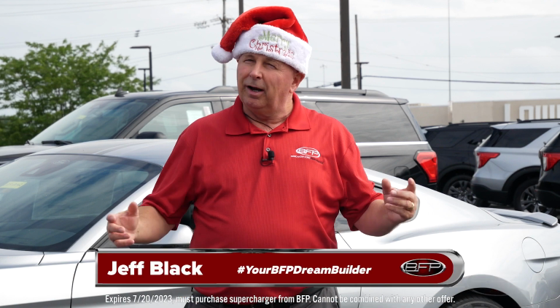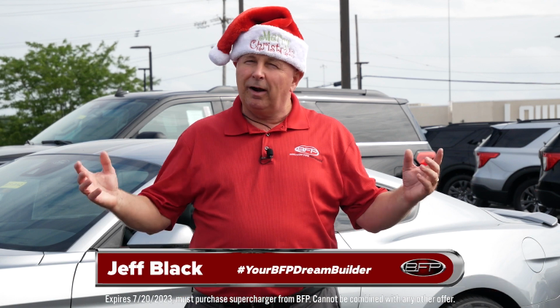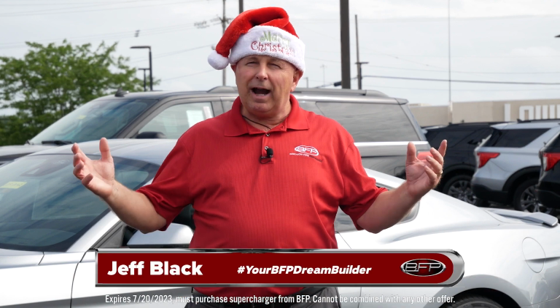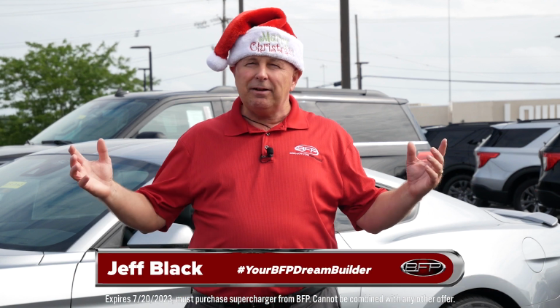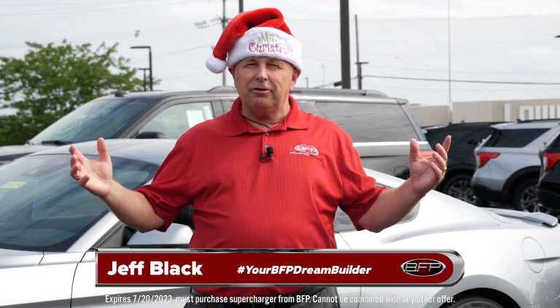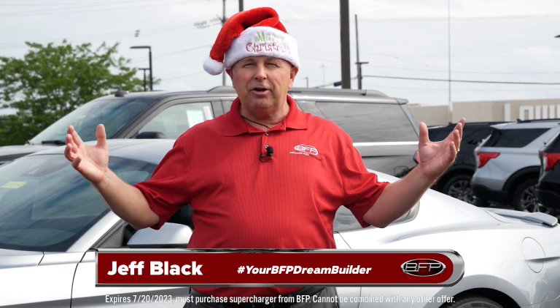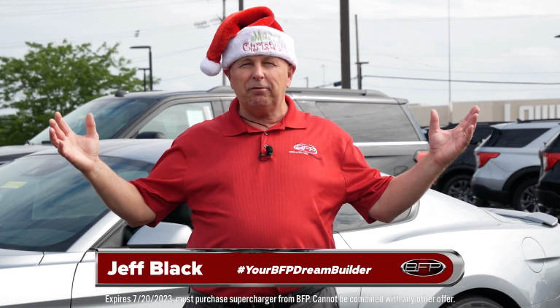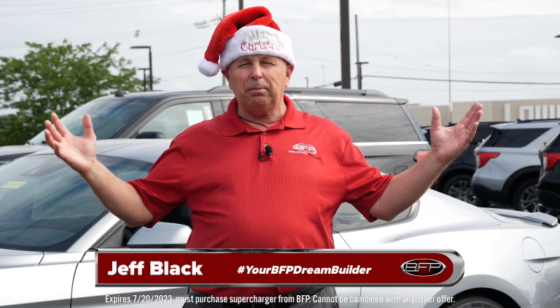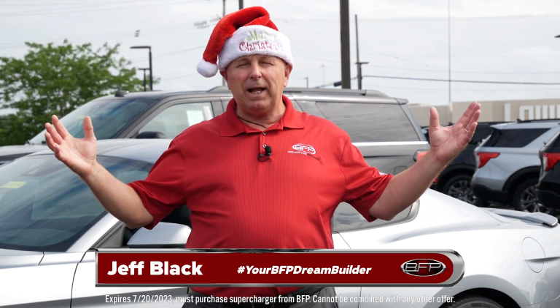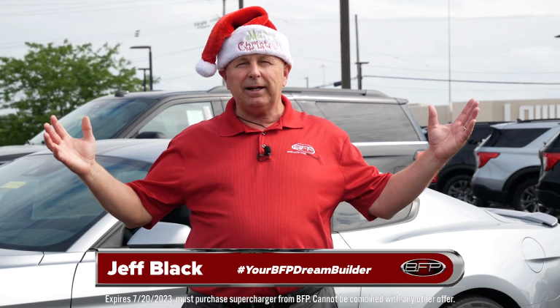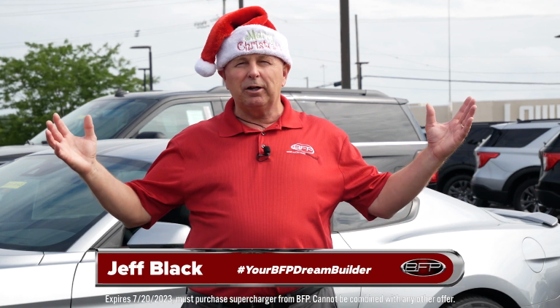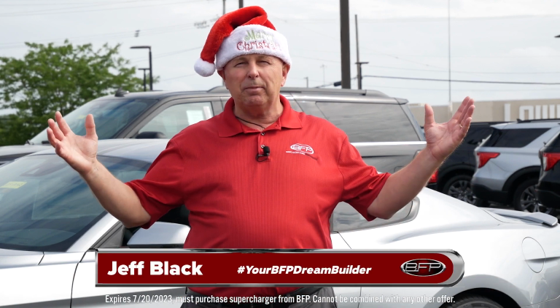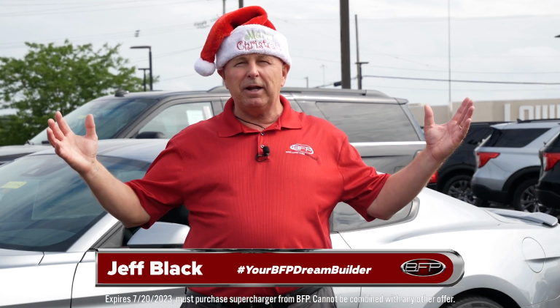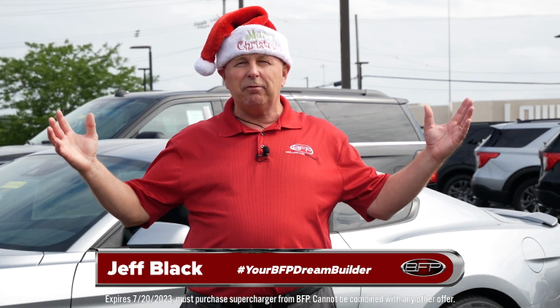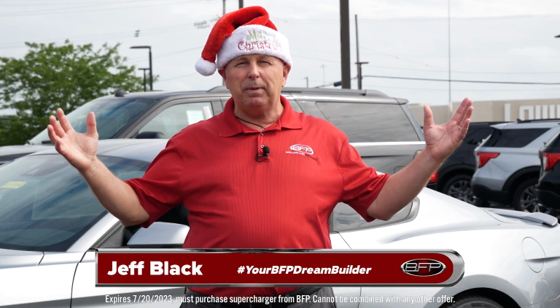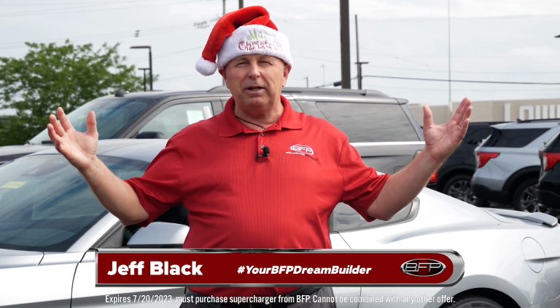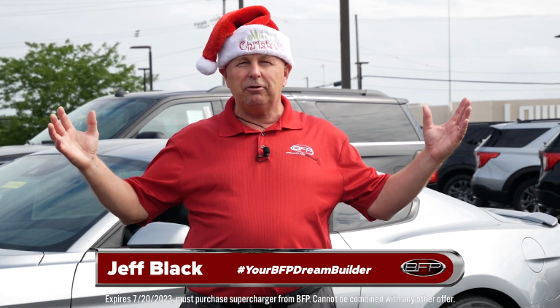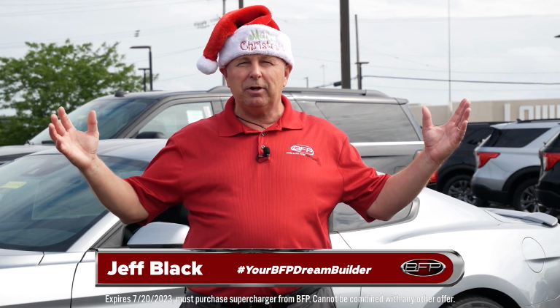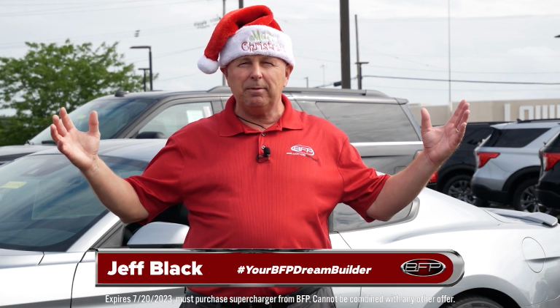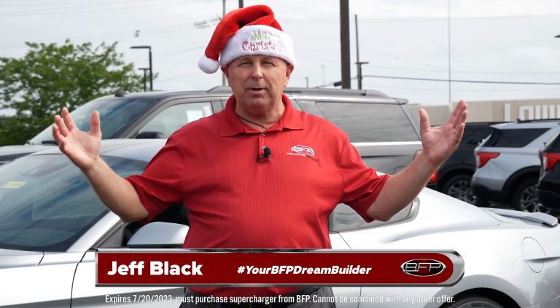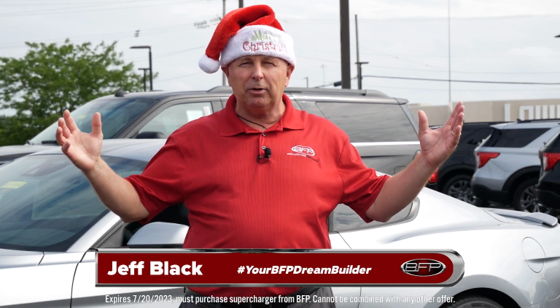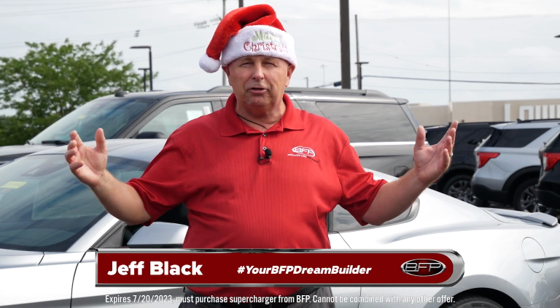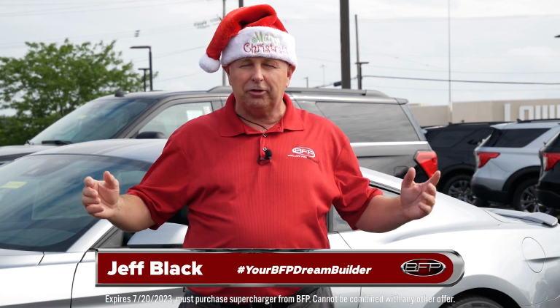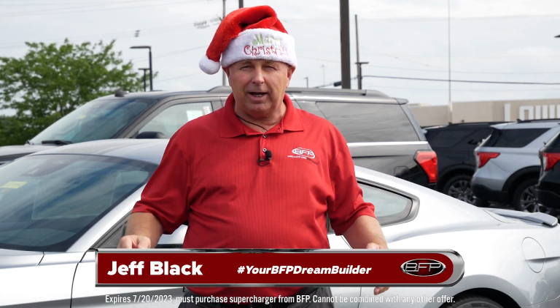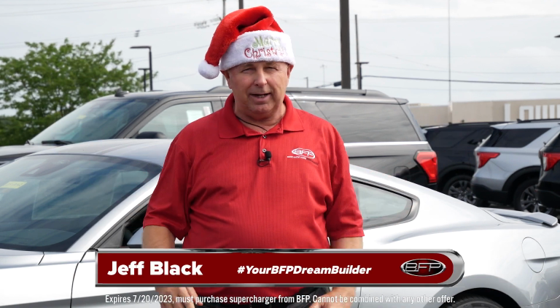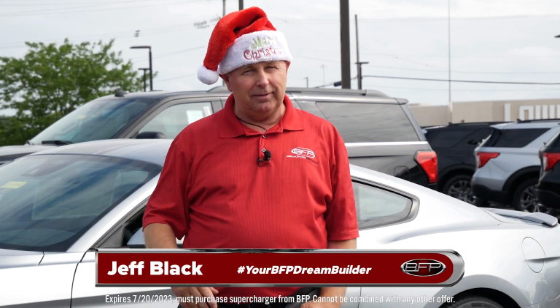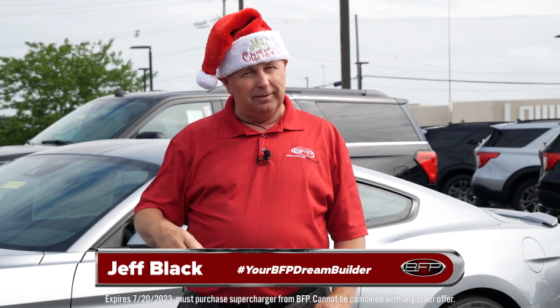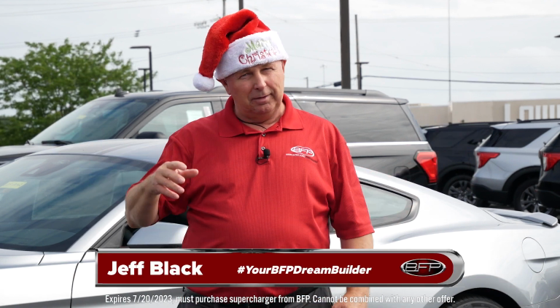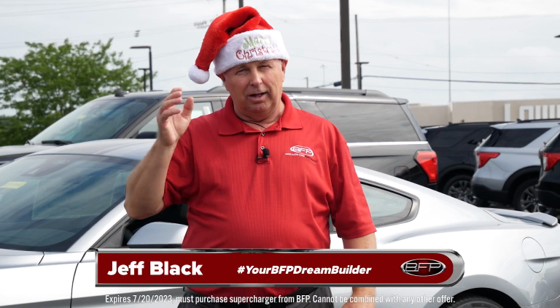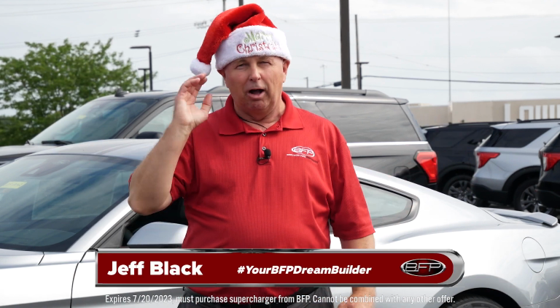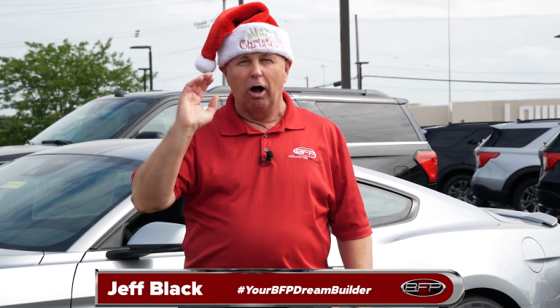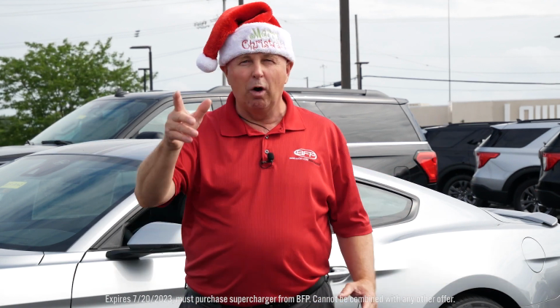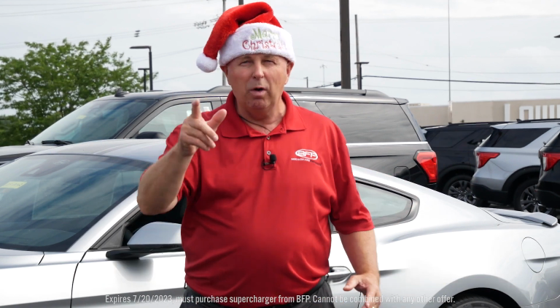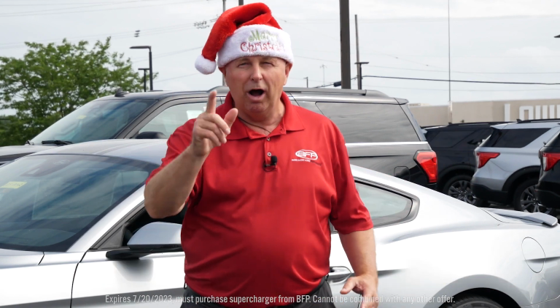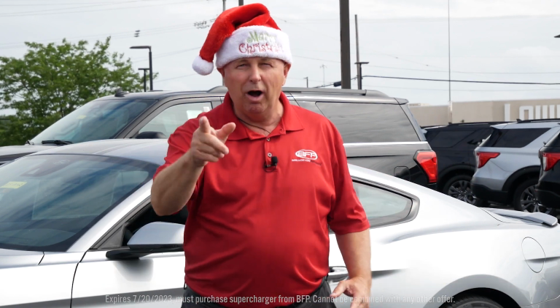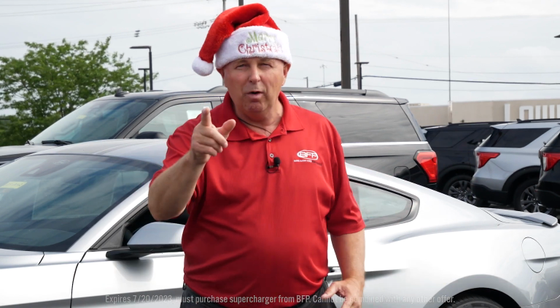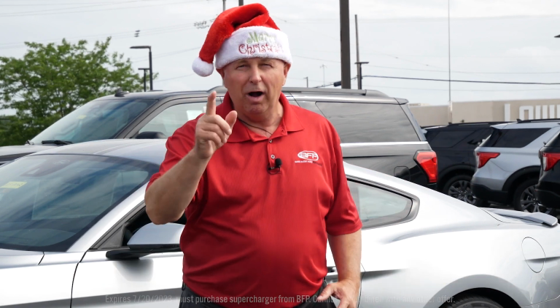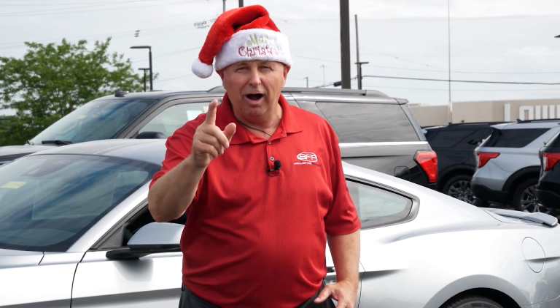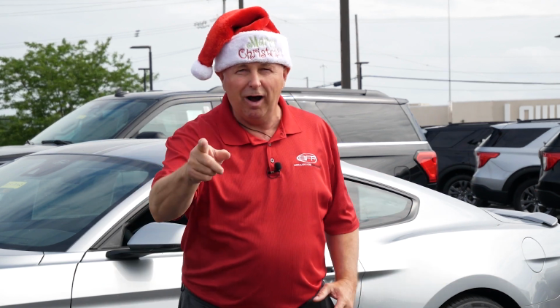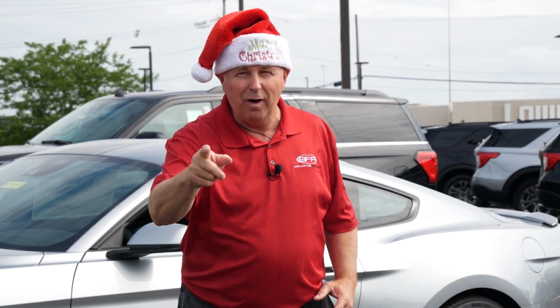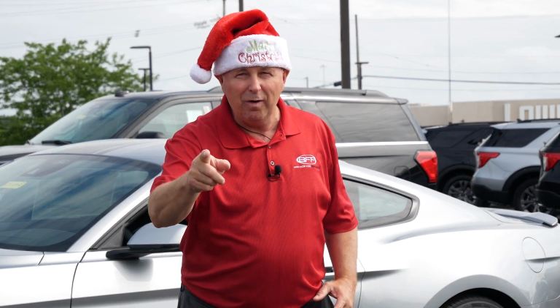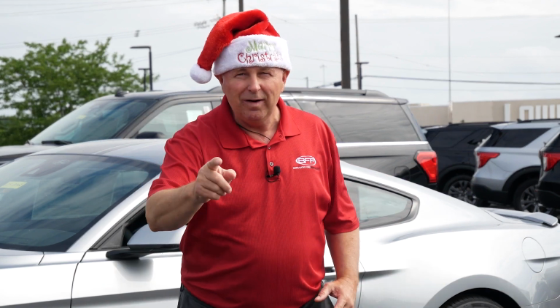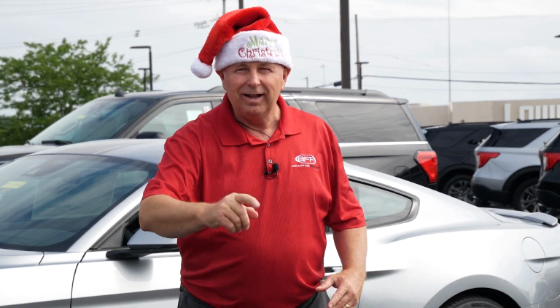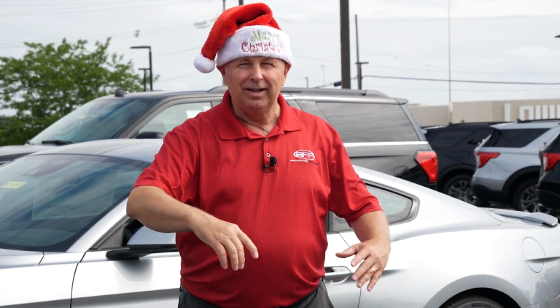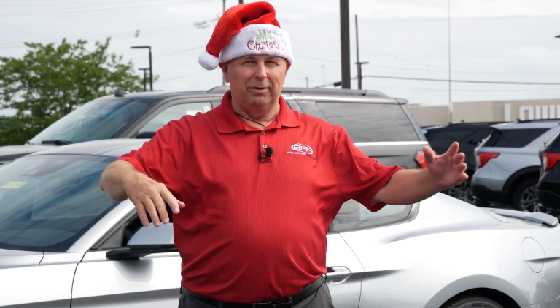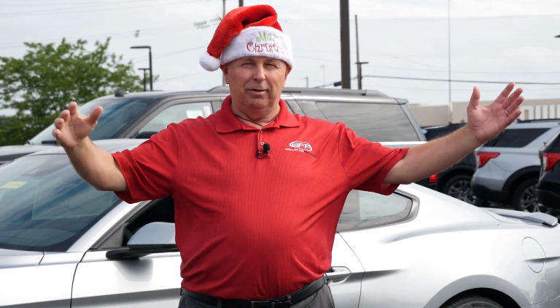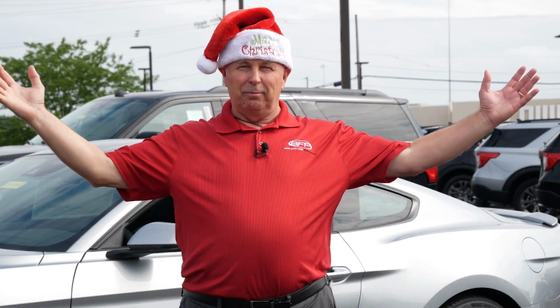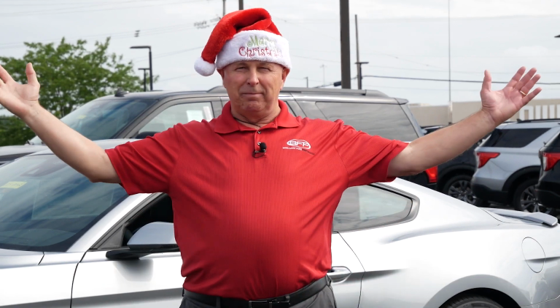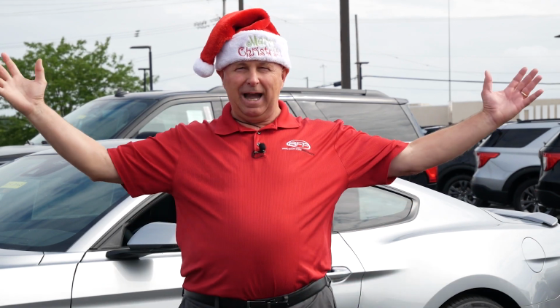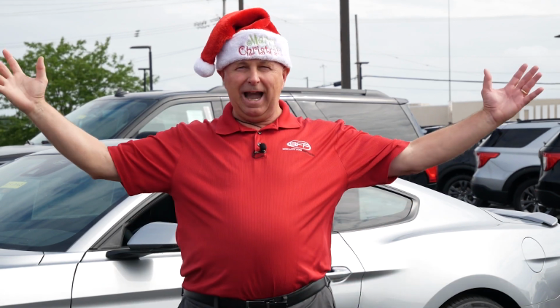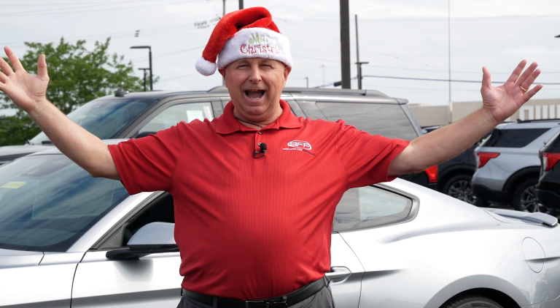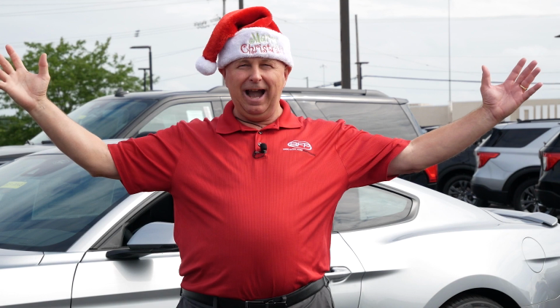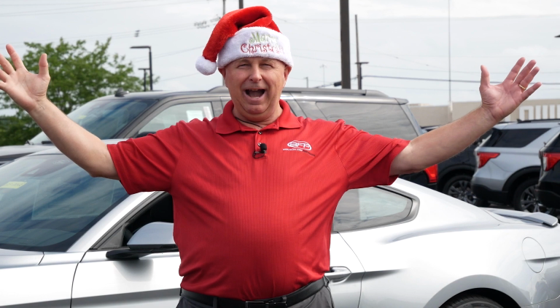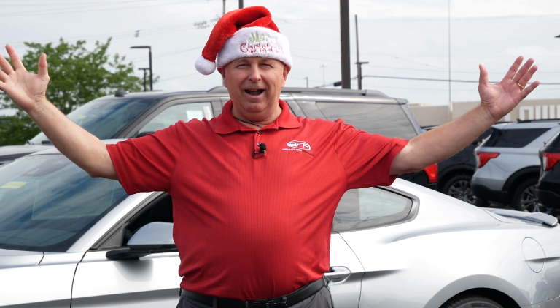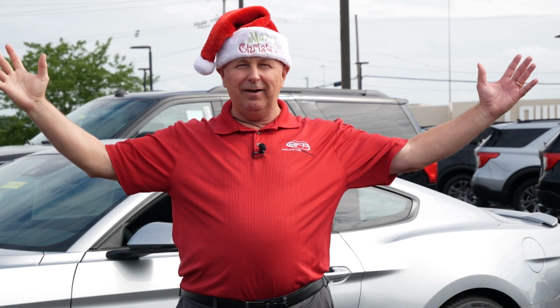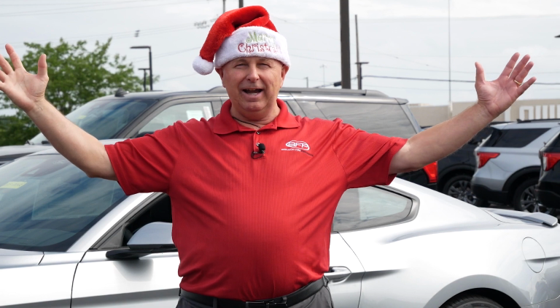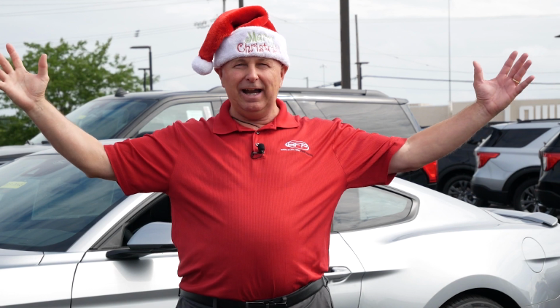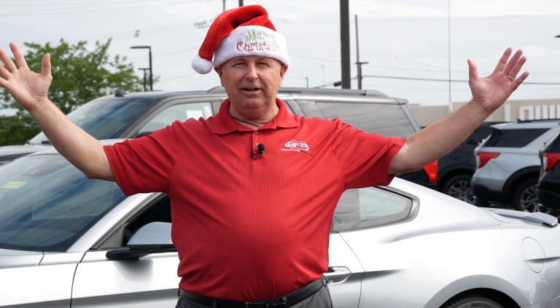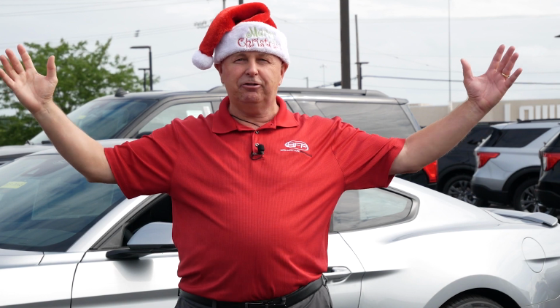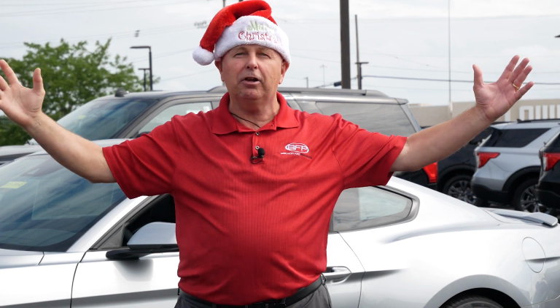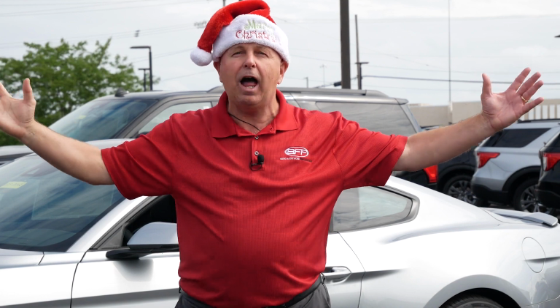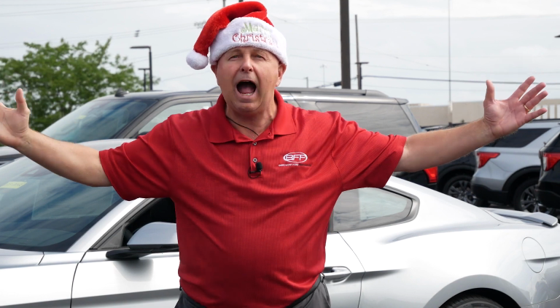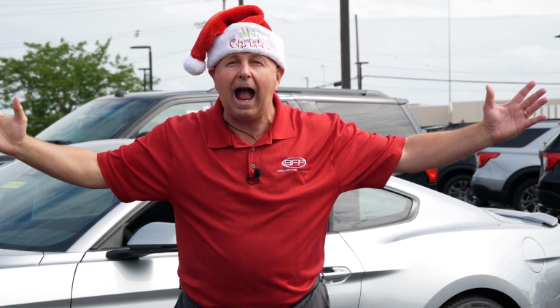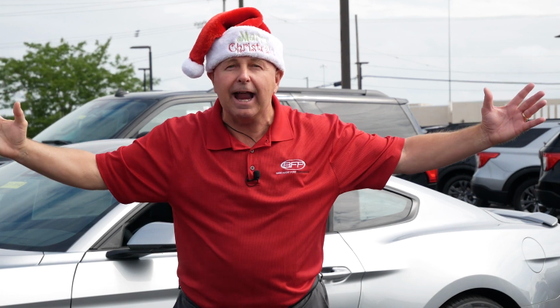All right, Jeff Black, your BFP Dream Builder, saying: Ho, ho, ho — Merry July! Bye!